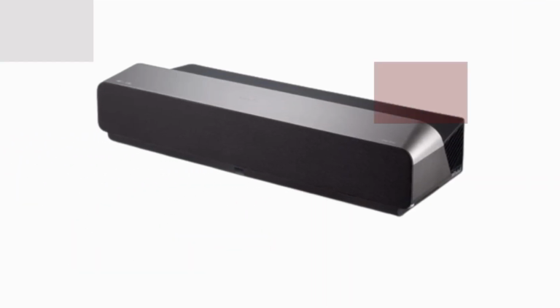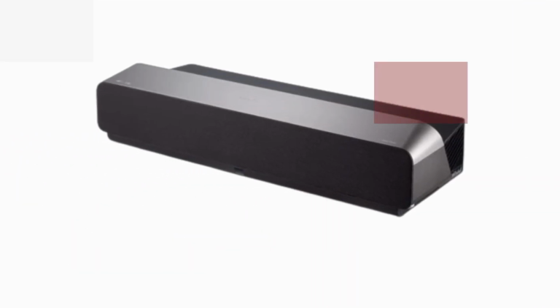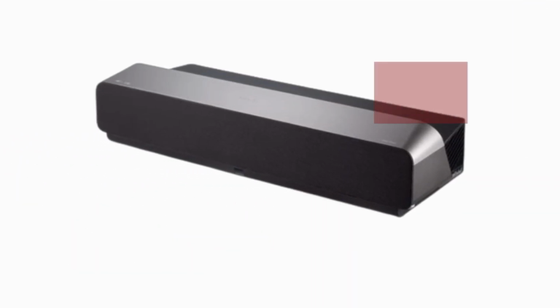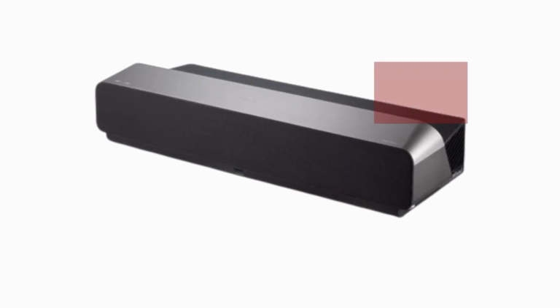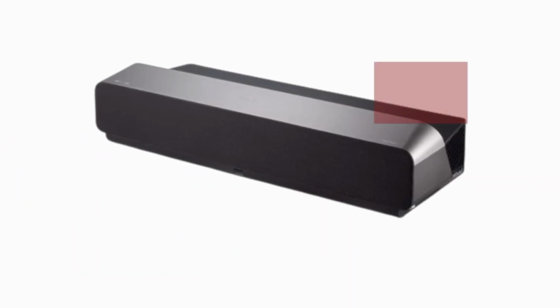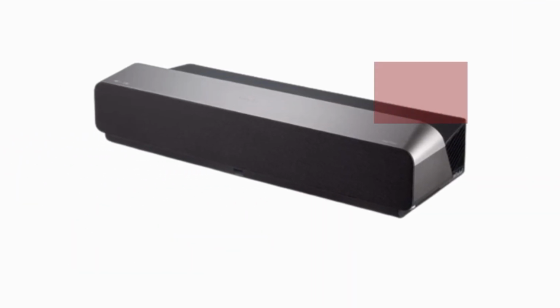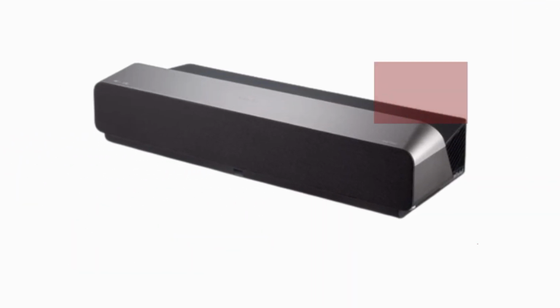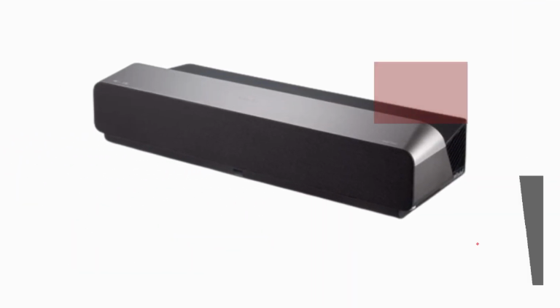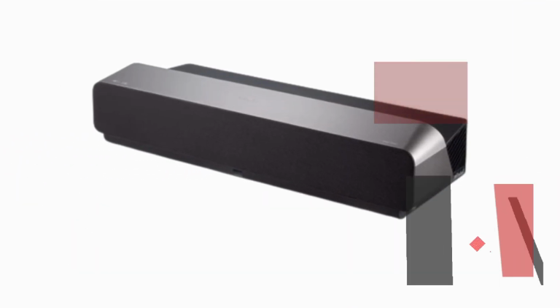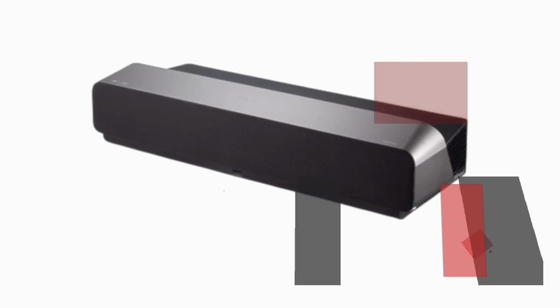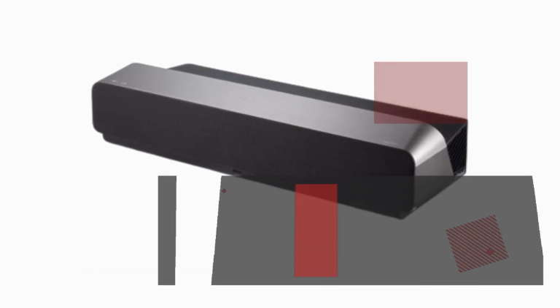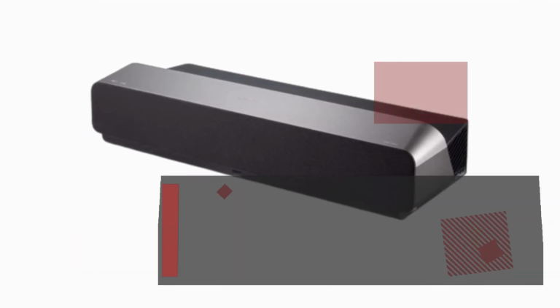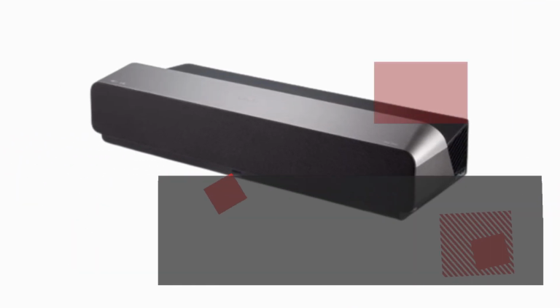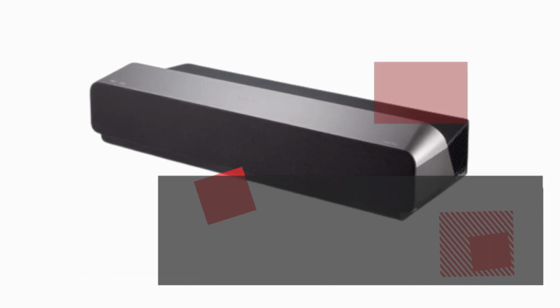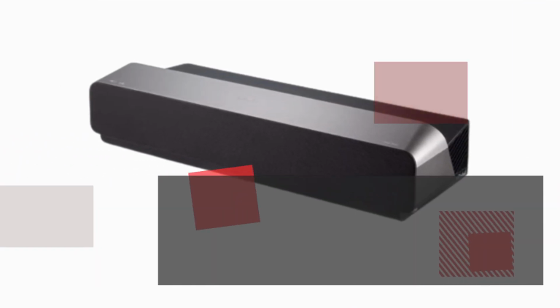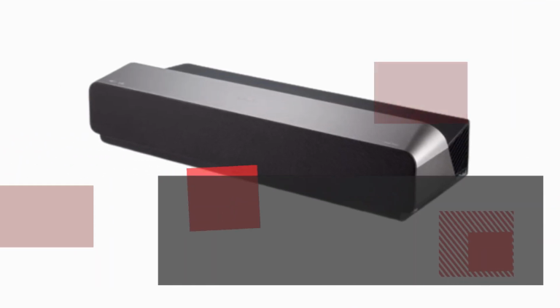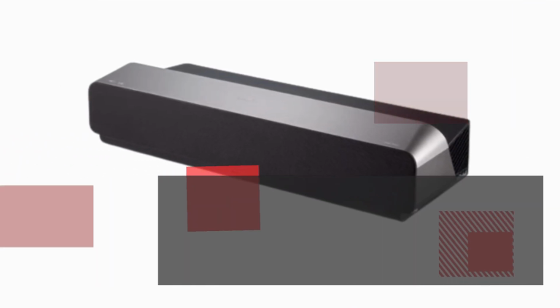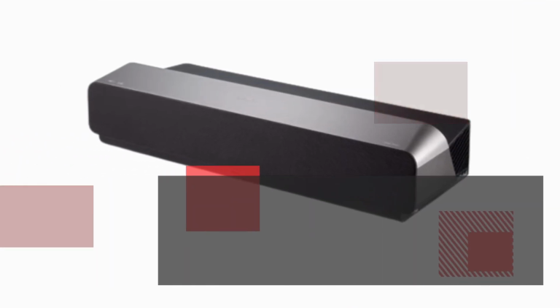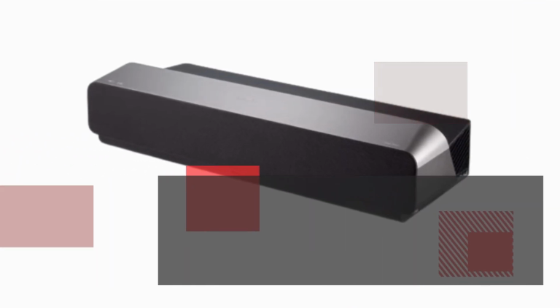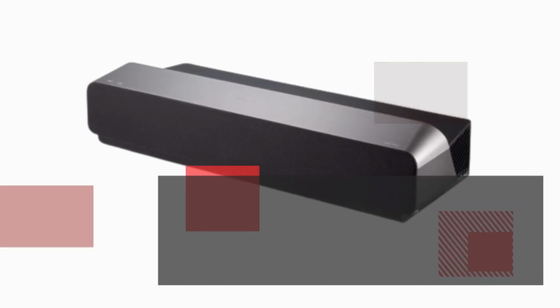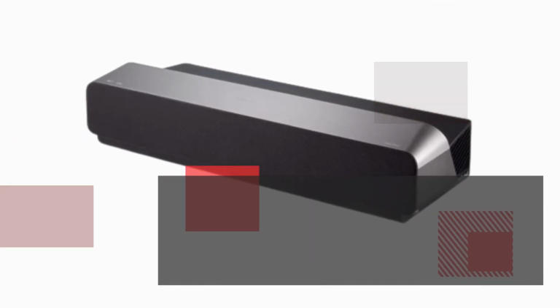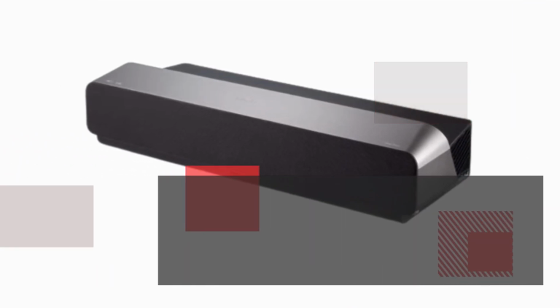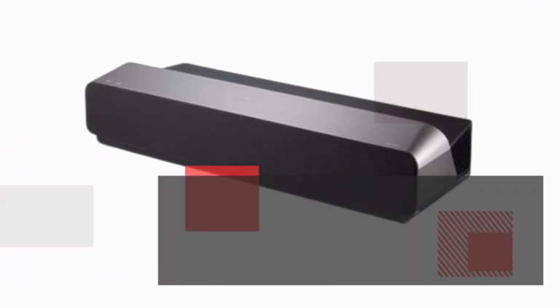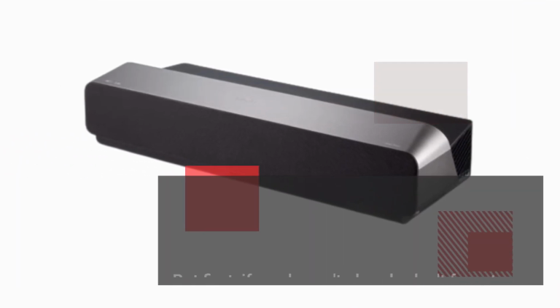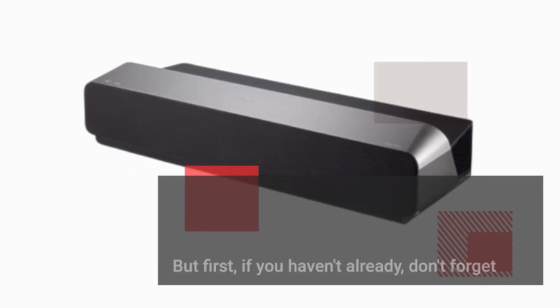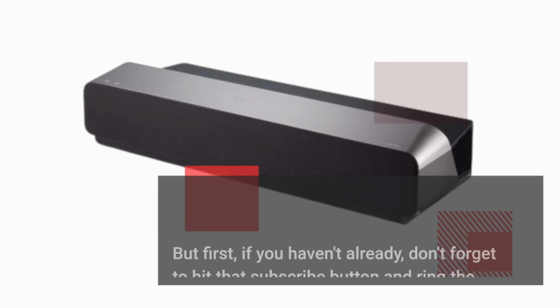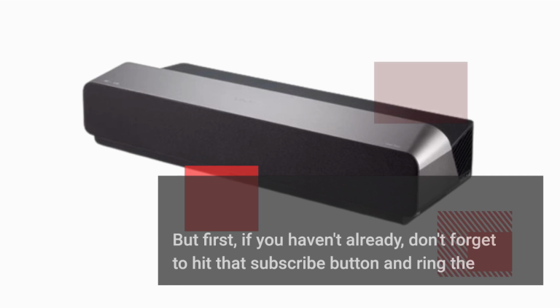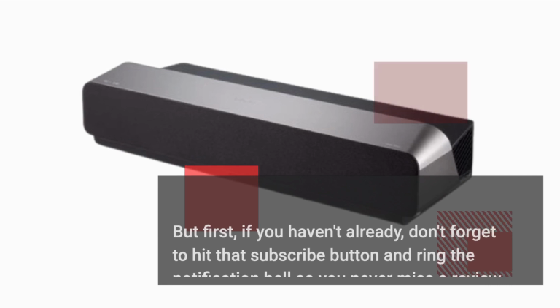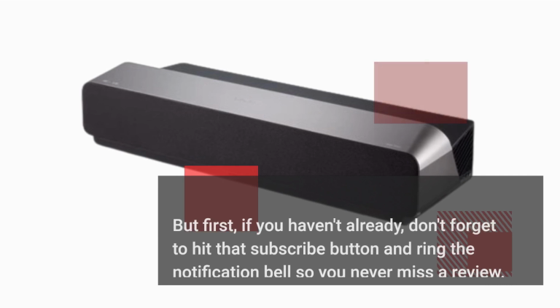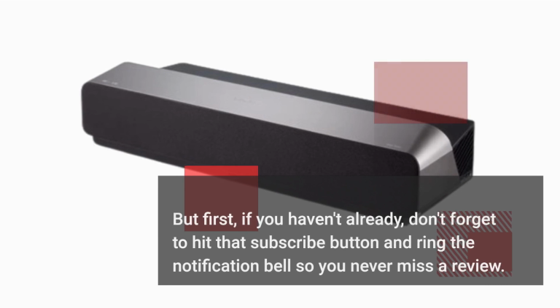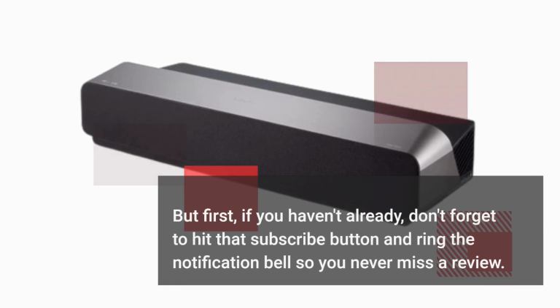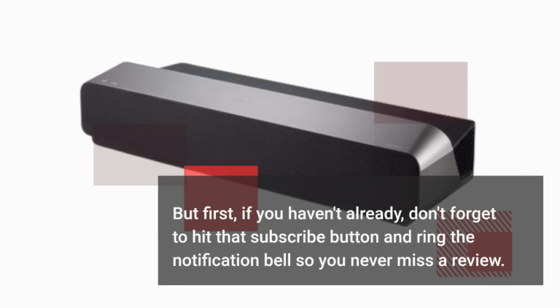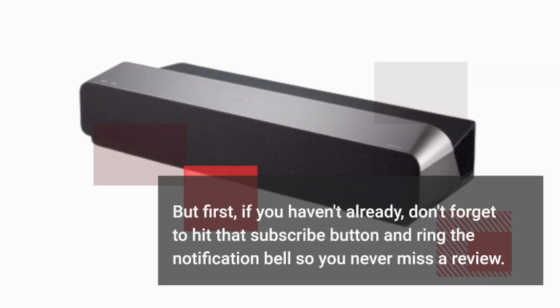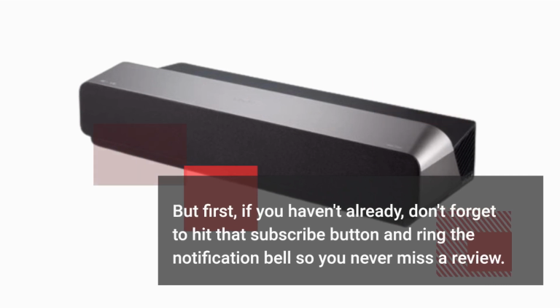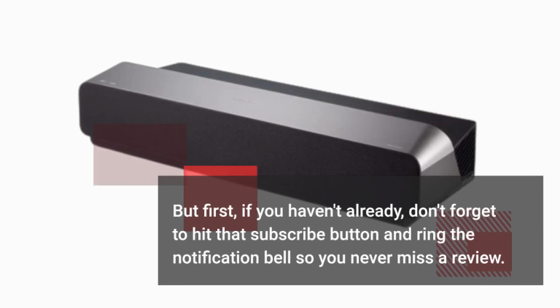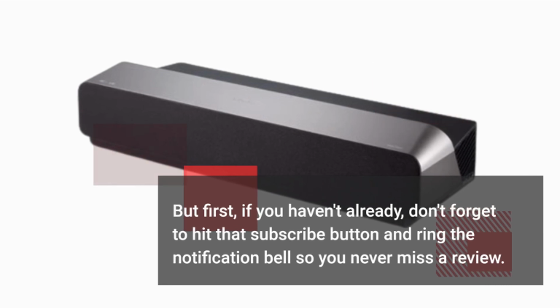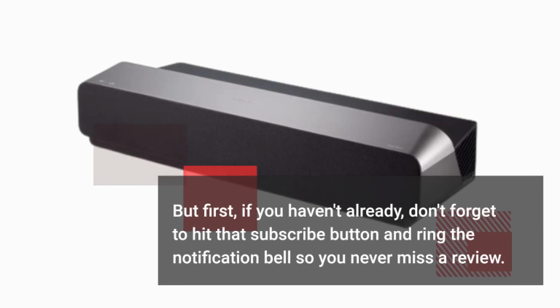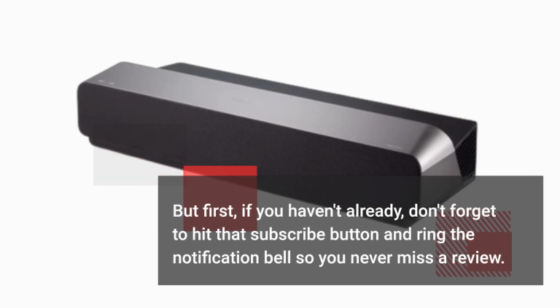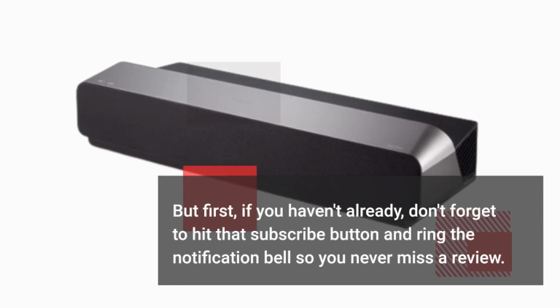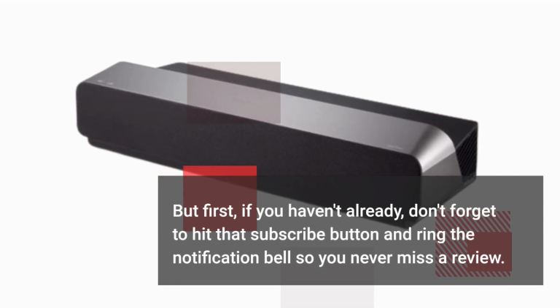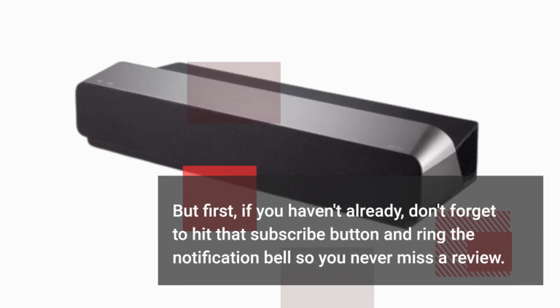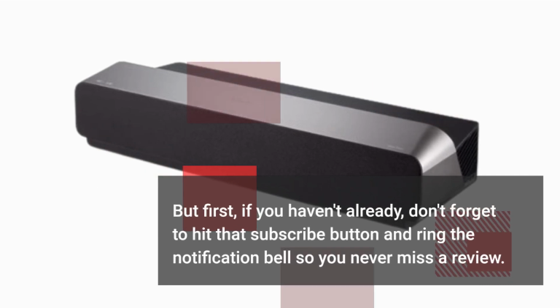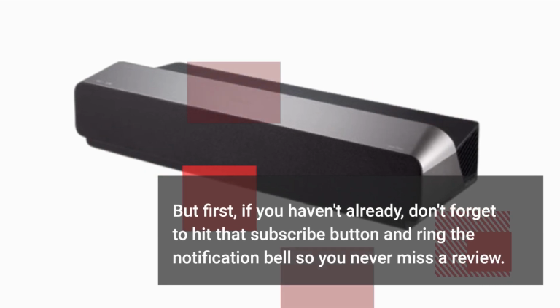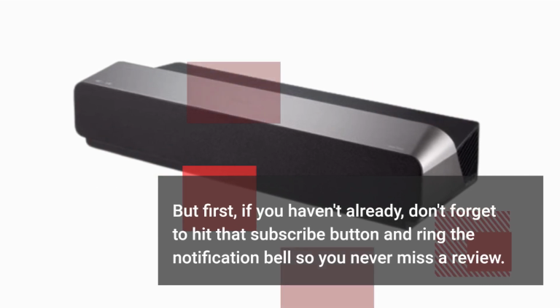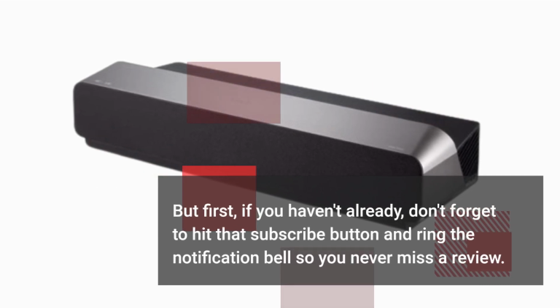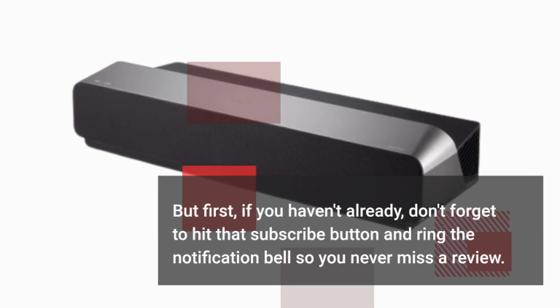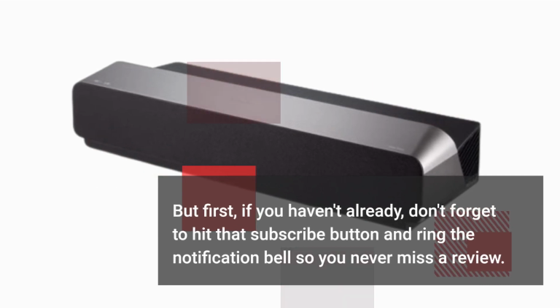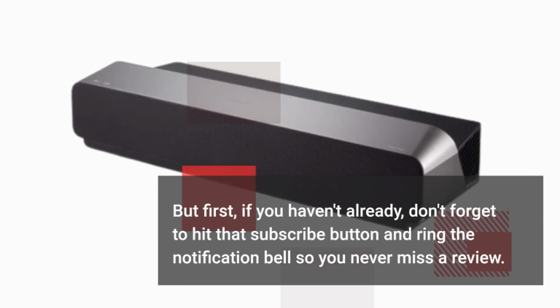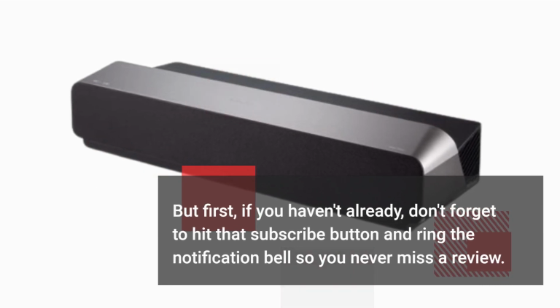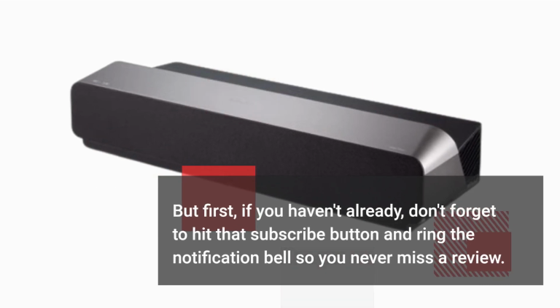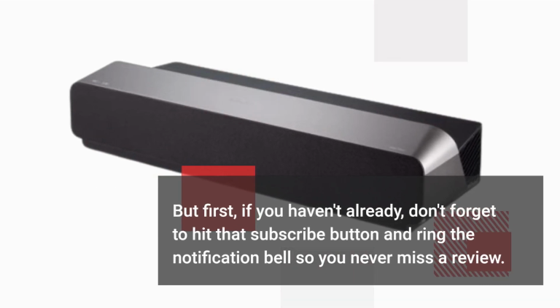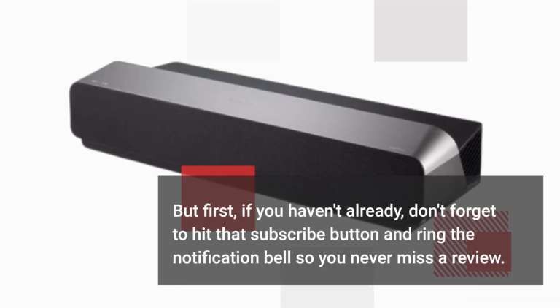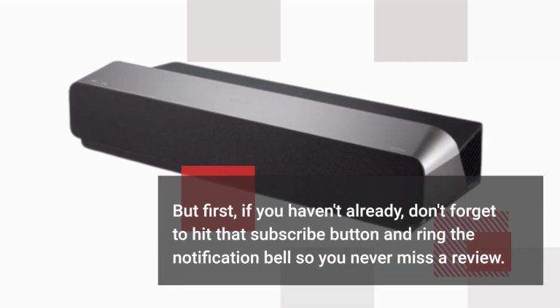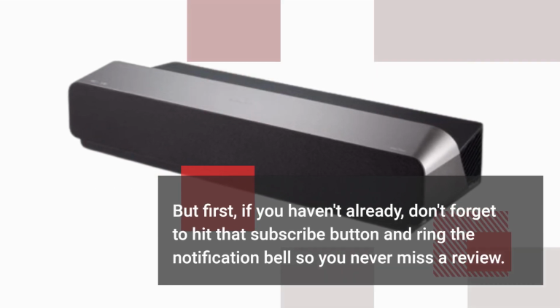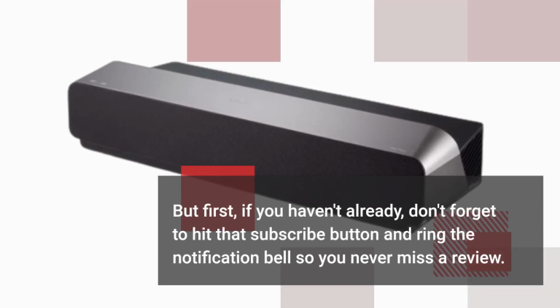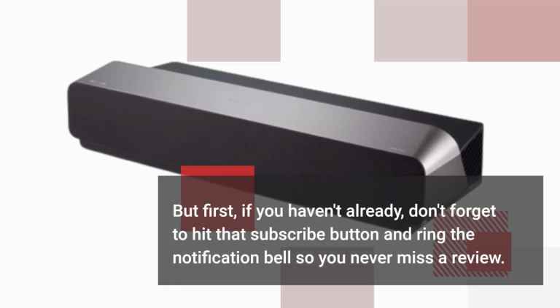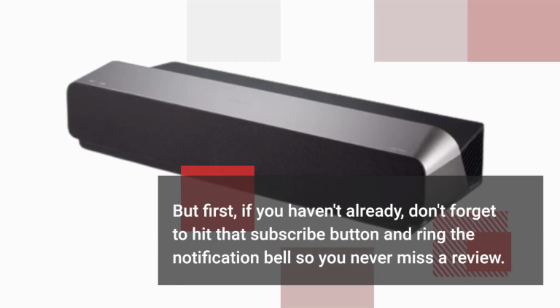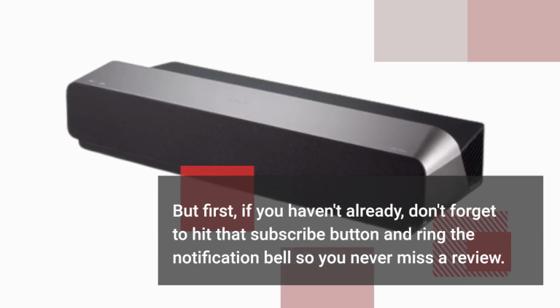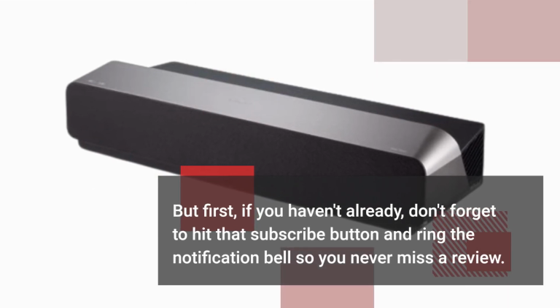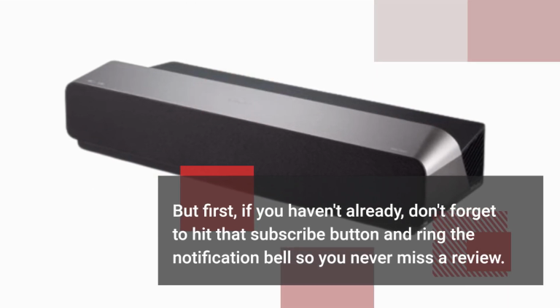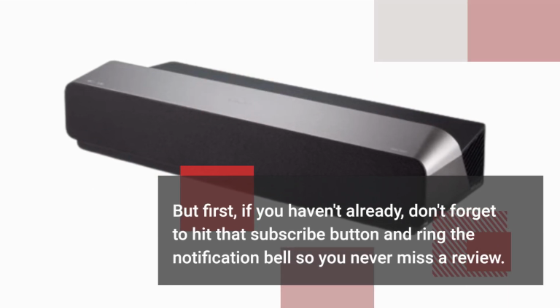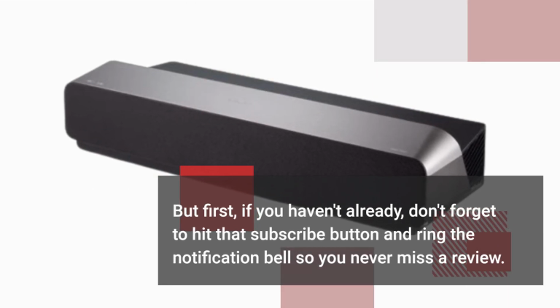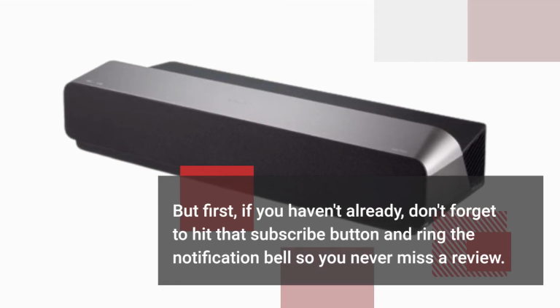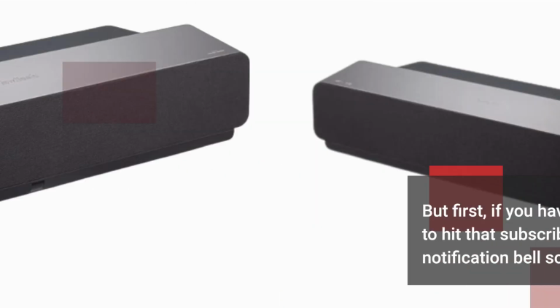But first, if you haven't already, don't forget to hit that subscribe button and ring the notification bell so you never miss a review.